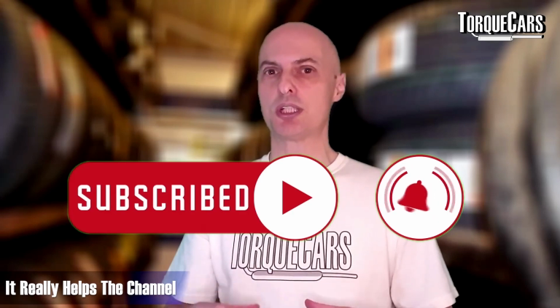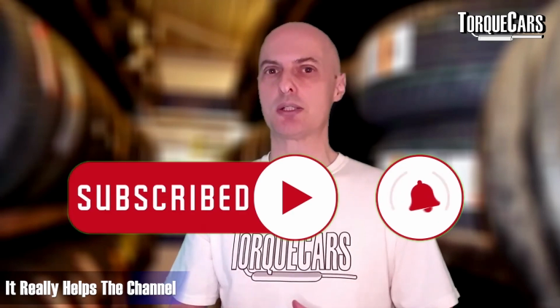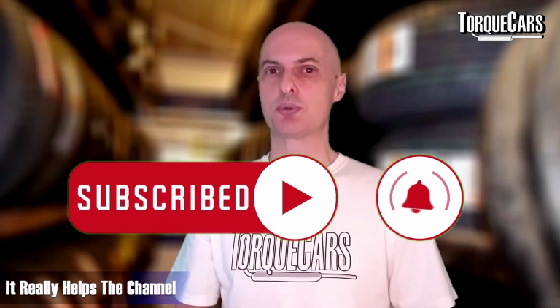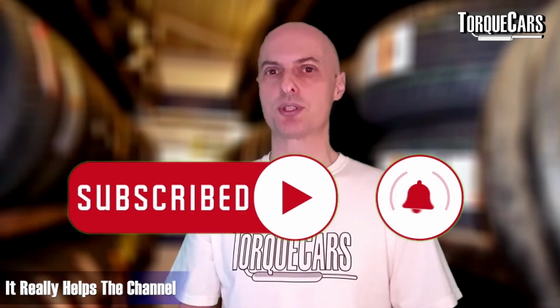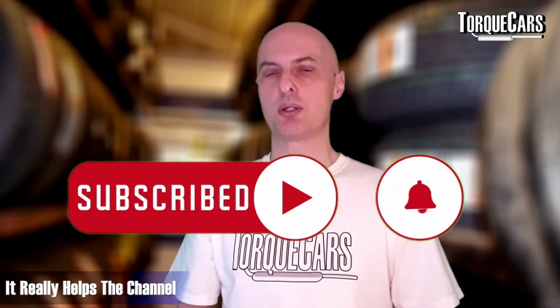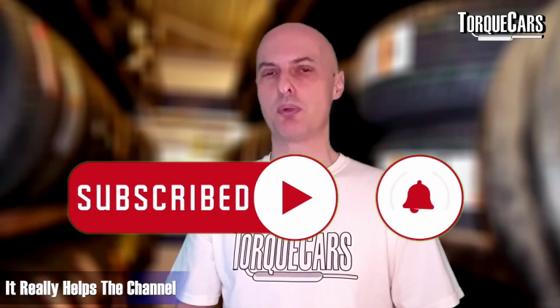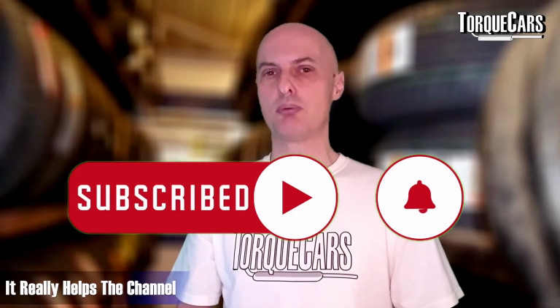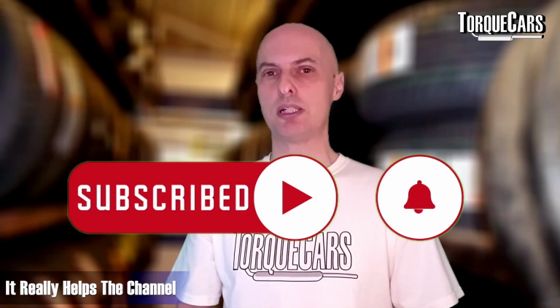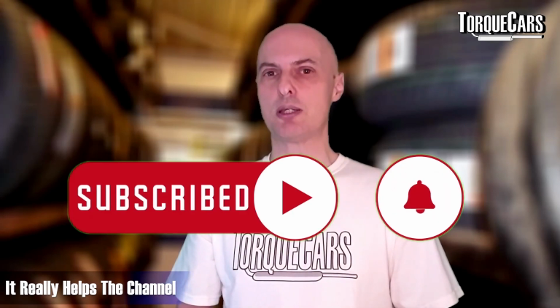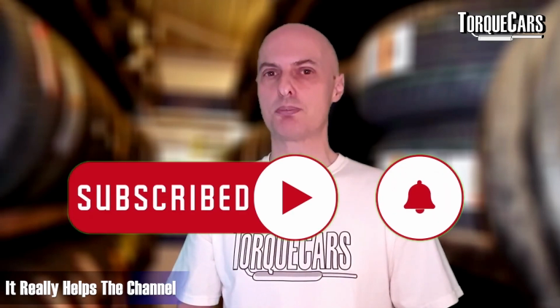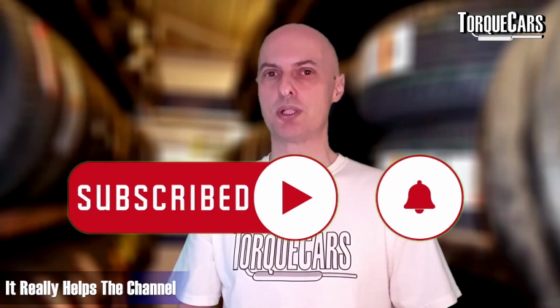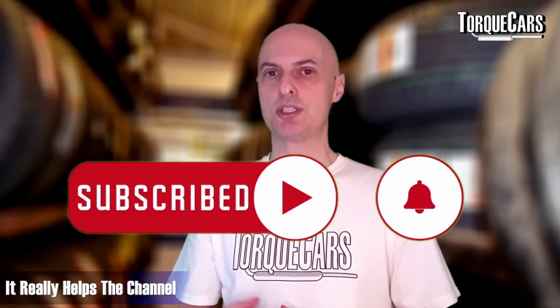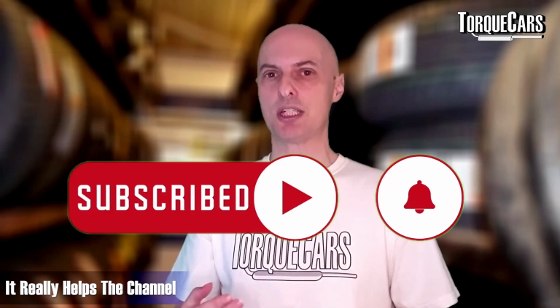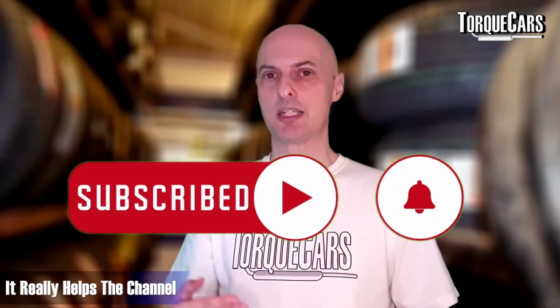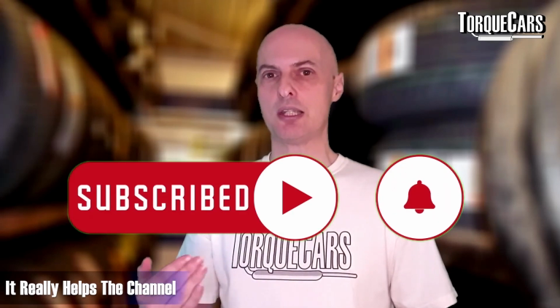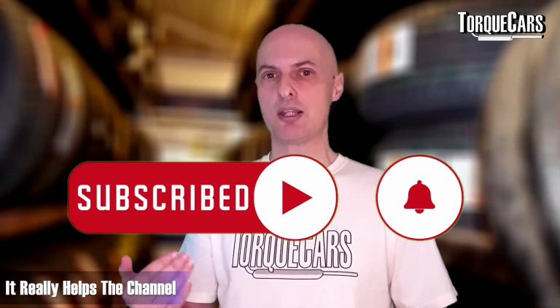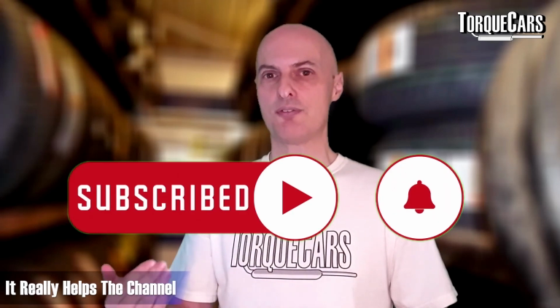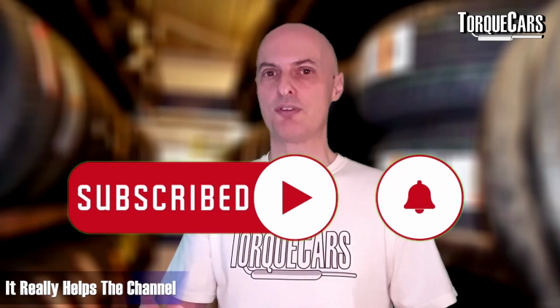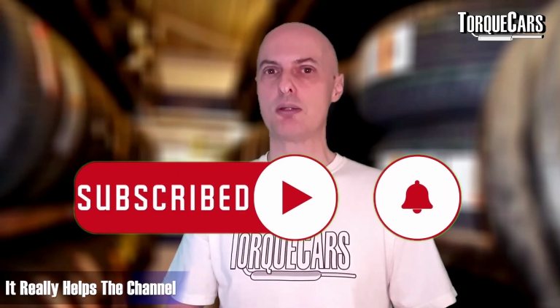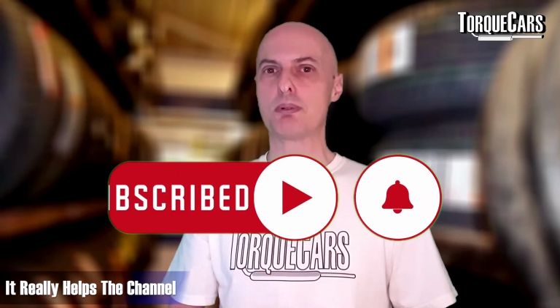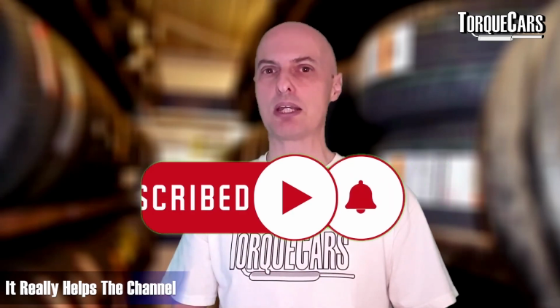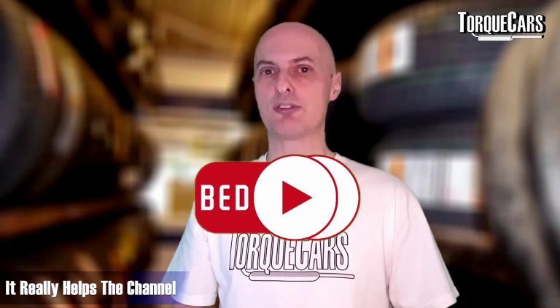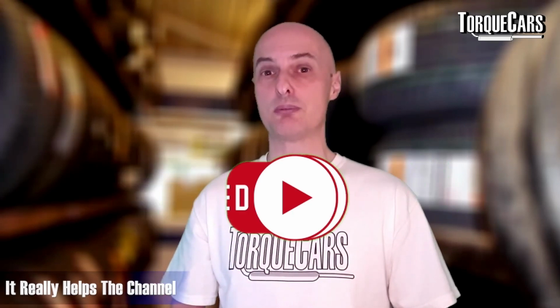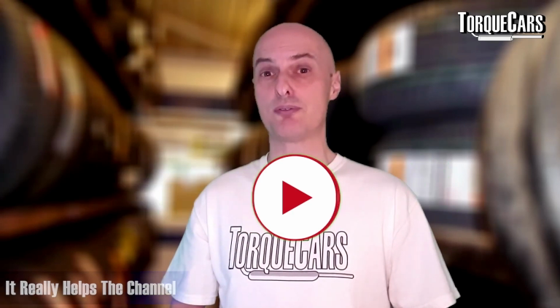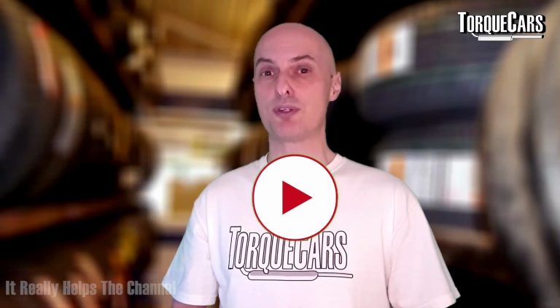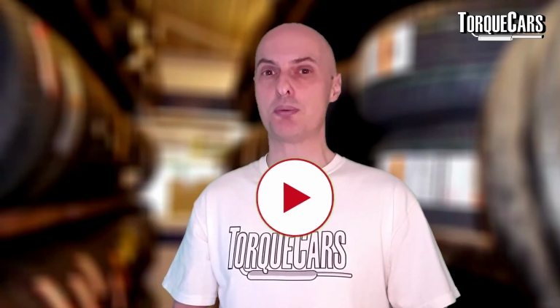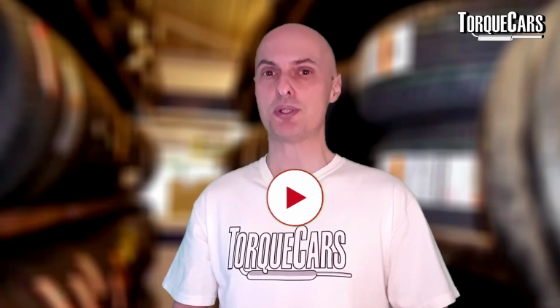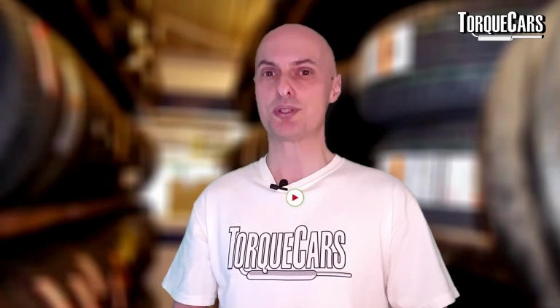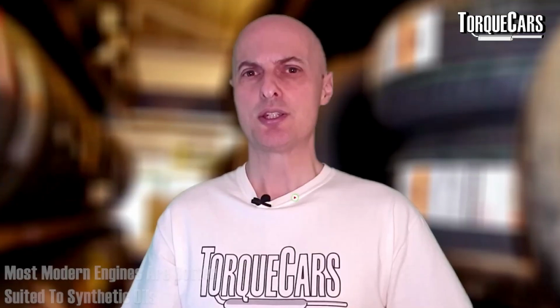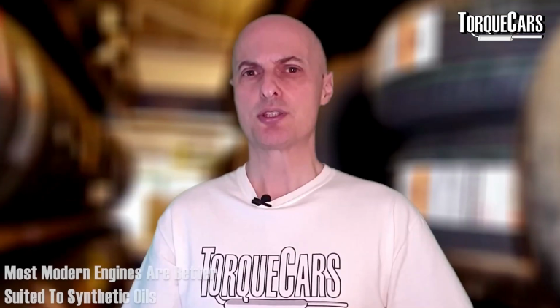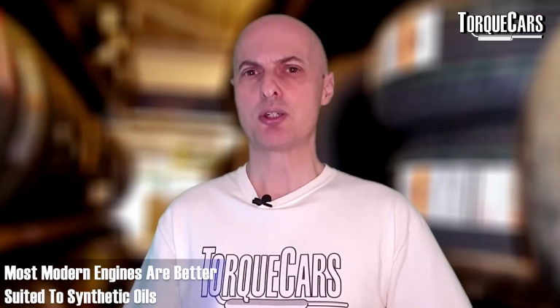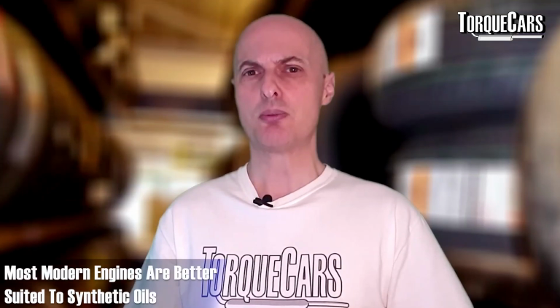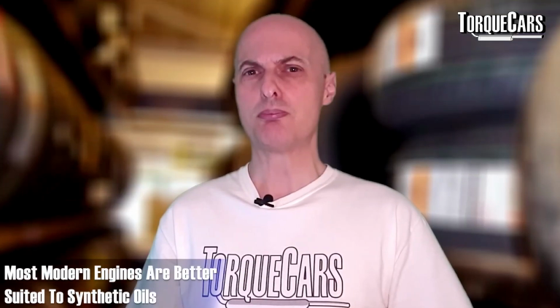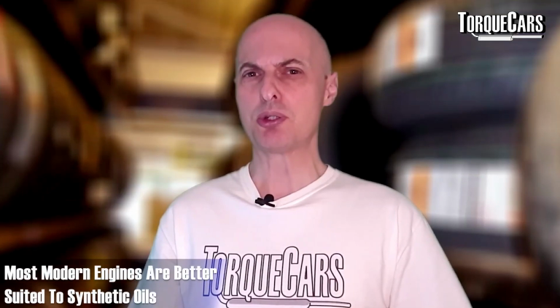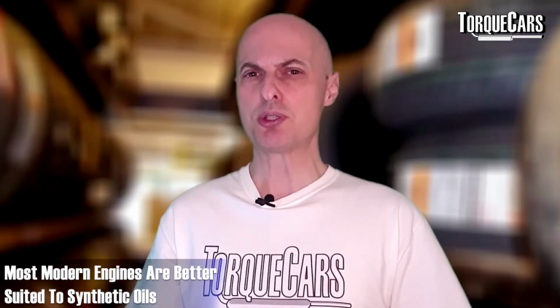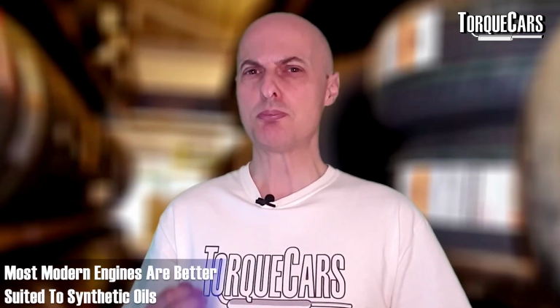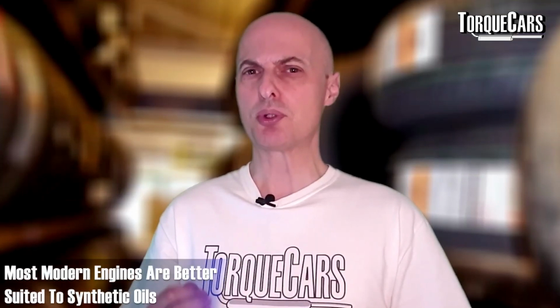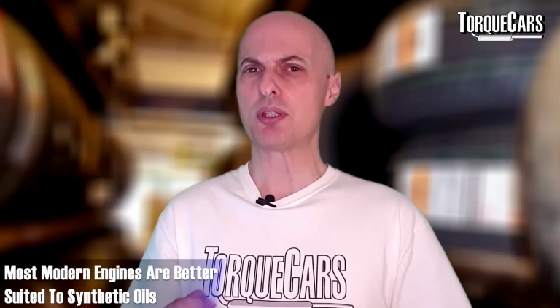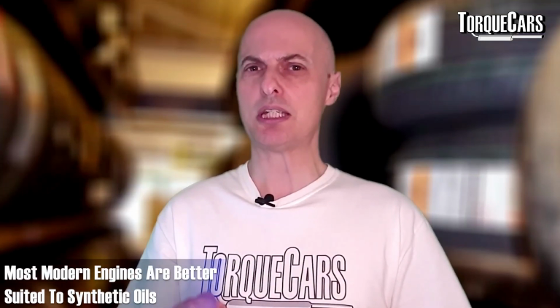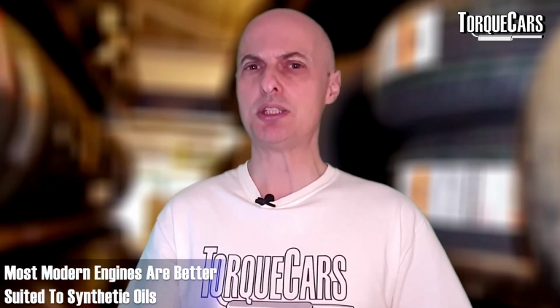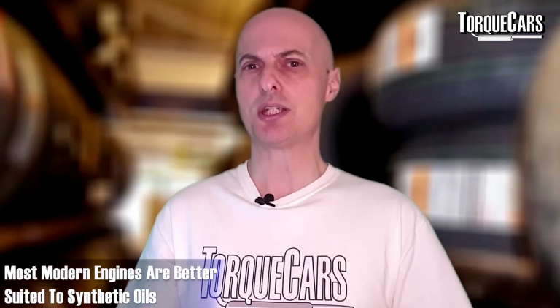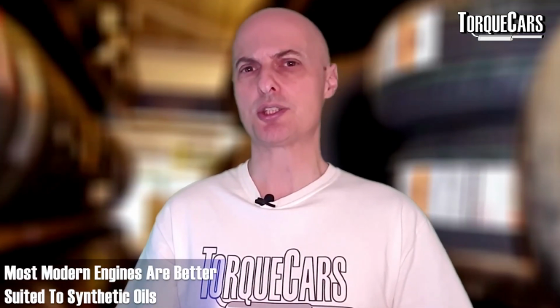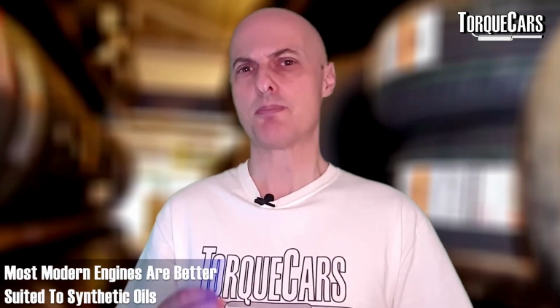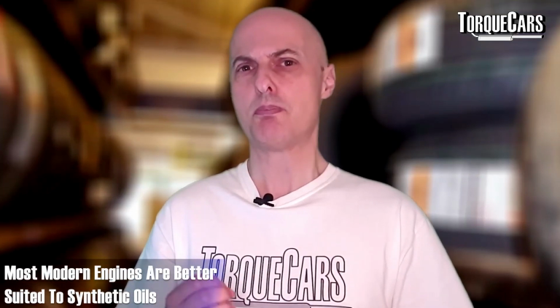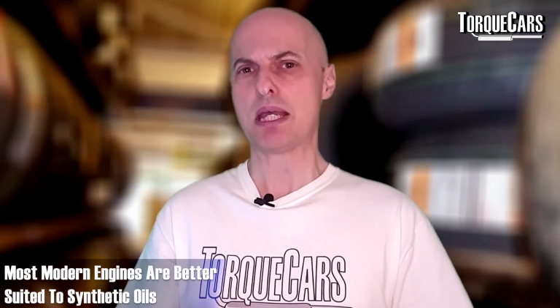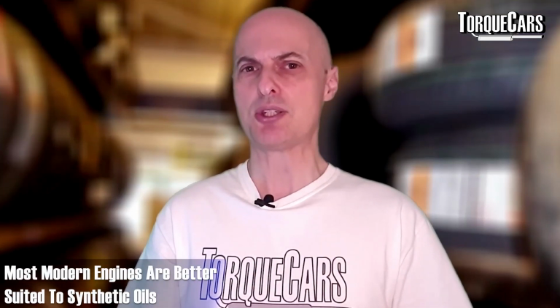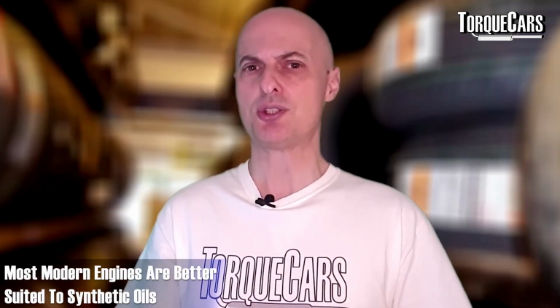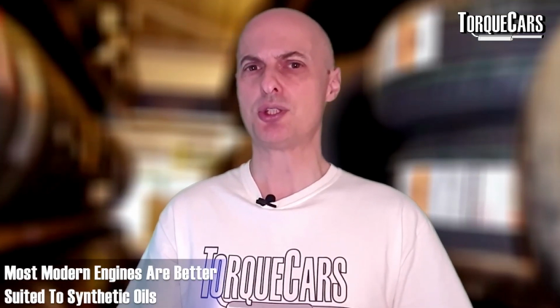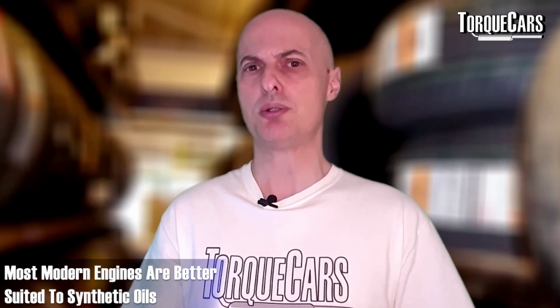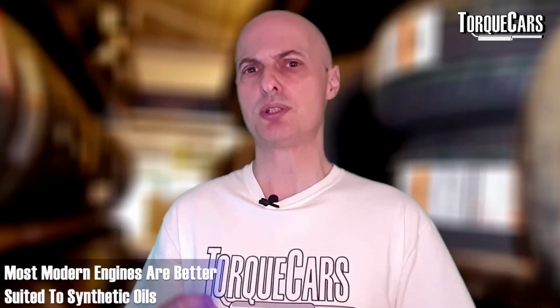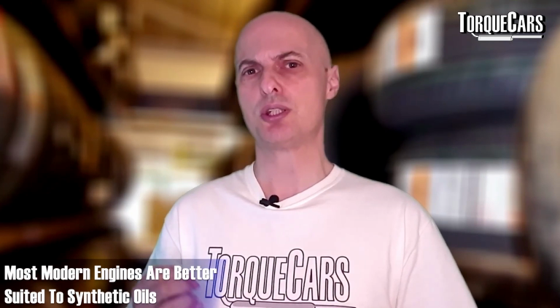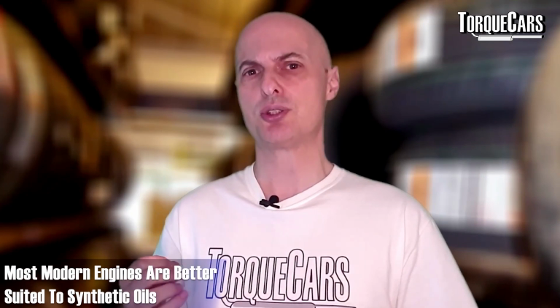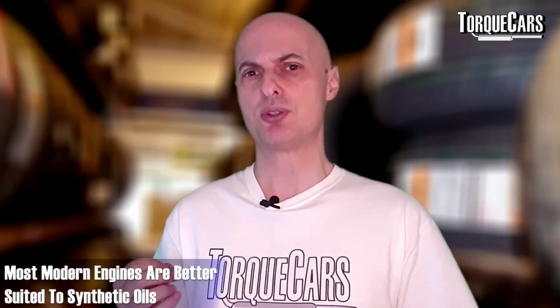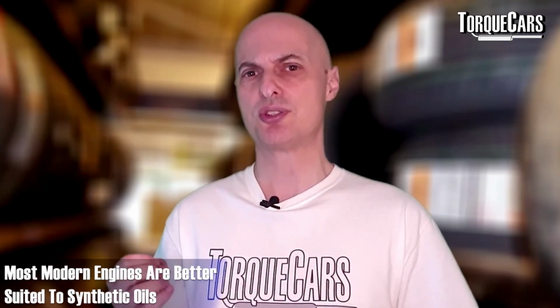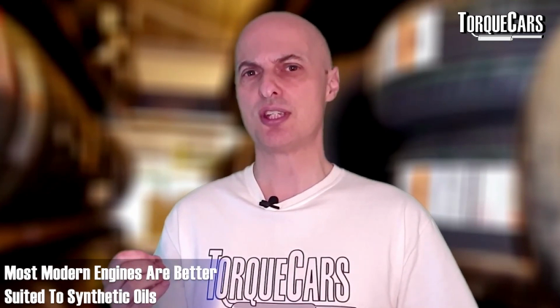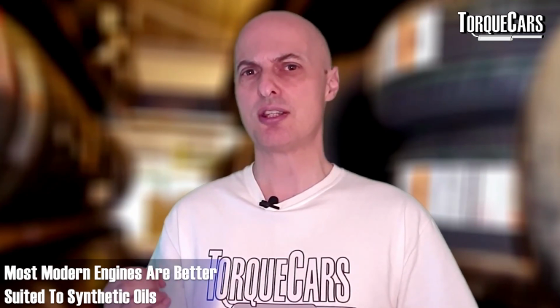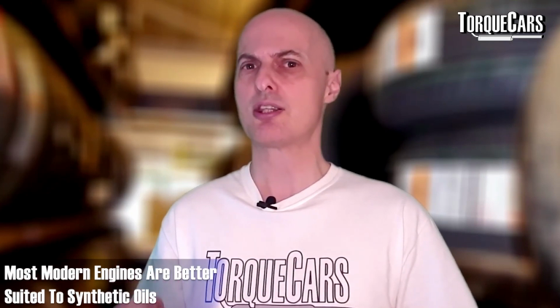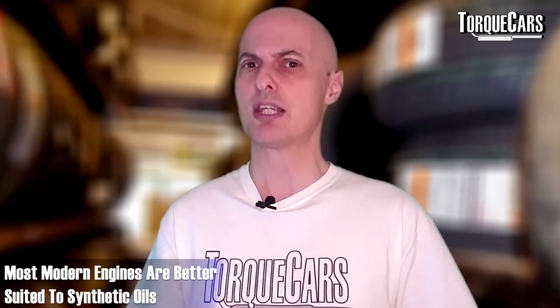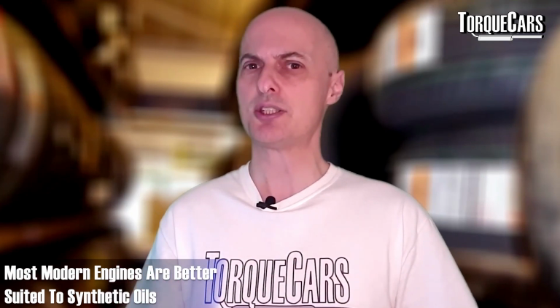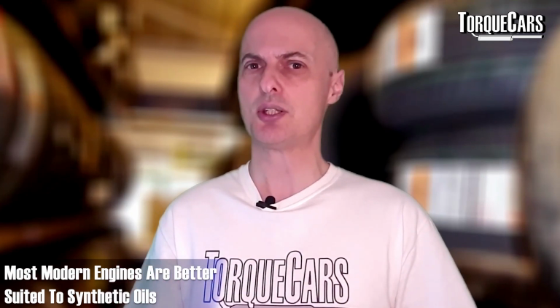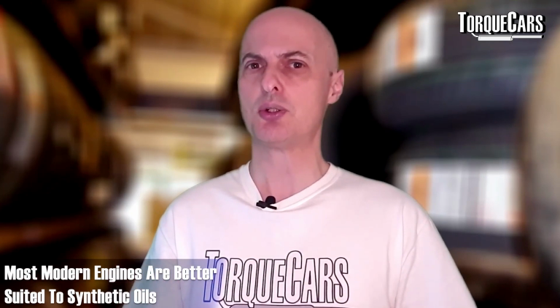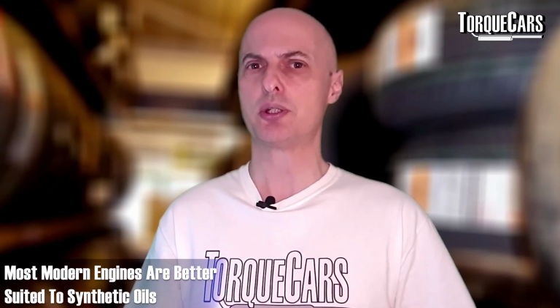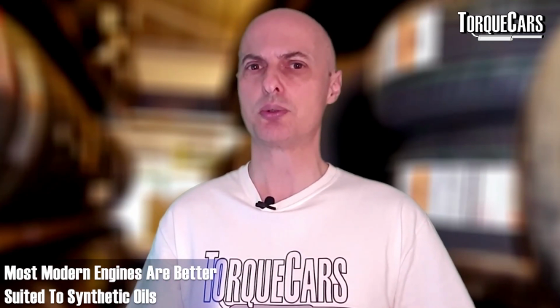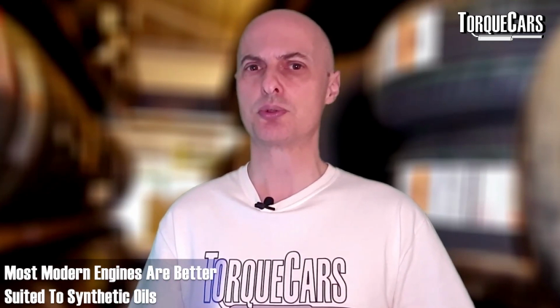Most modern engines are better suited to synthetic oils, but there are certainly some exceptions out there.